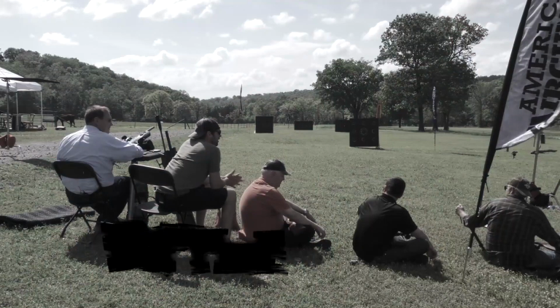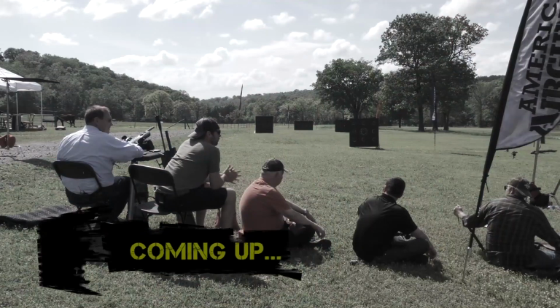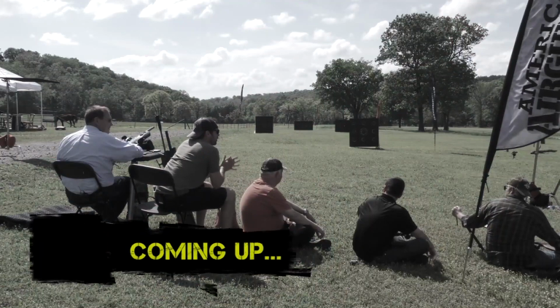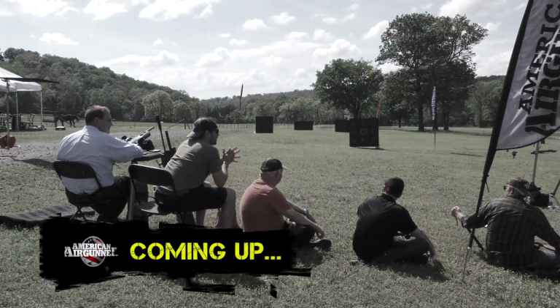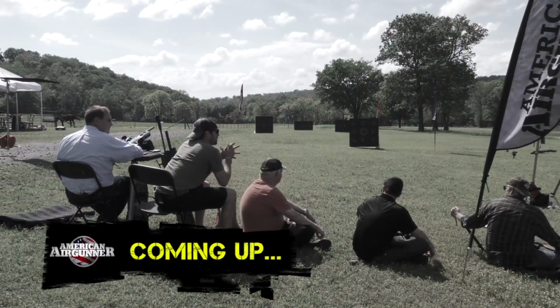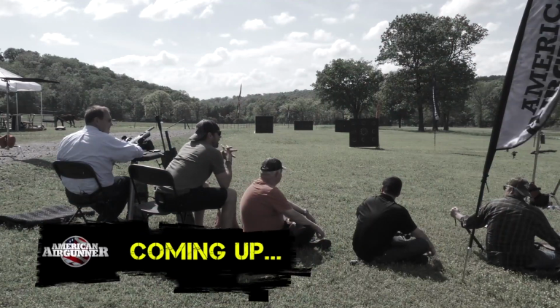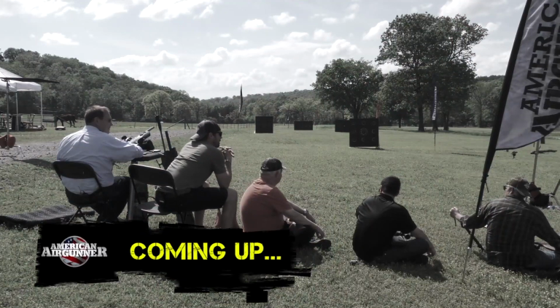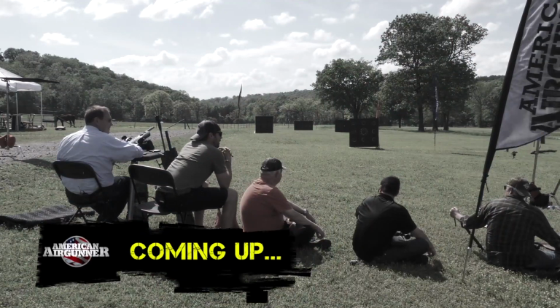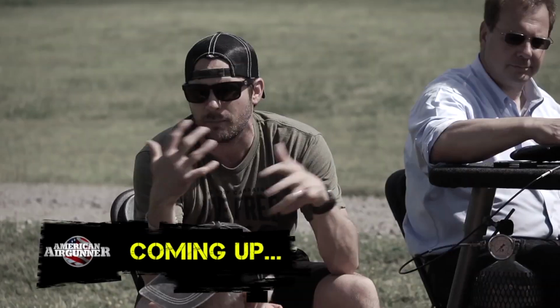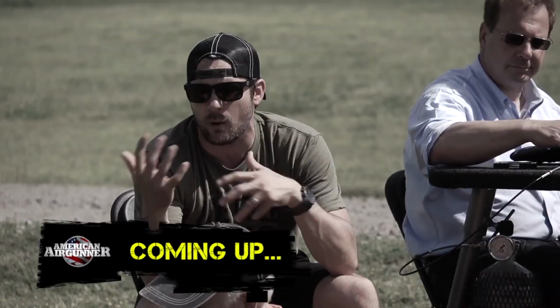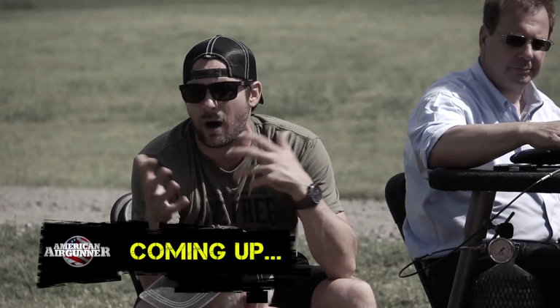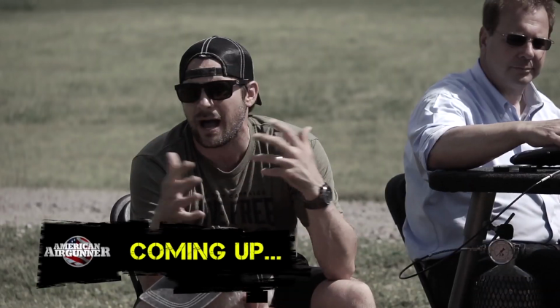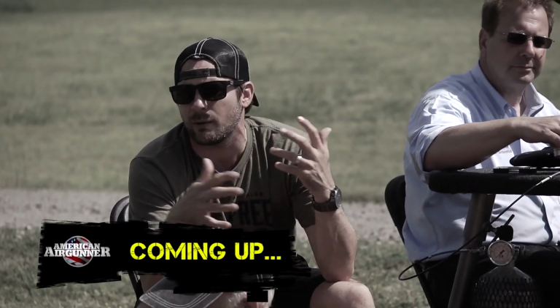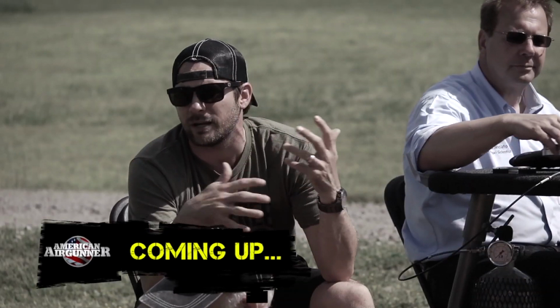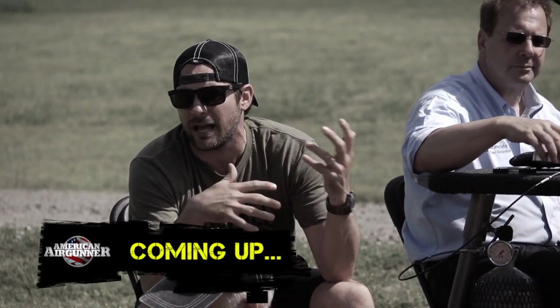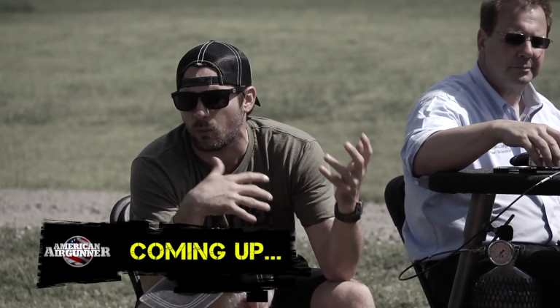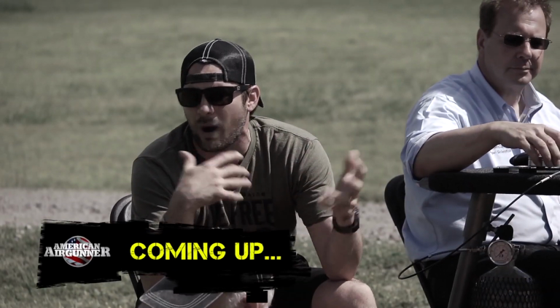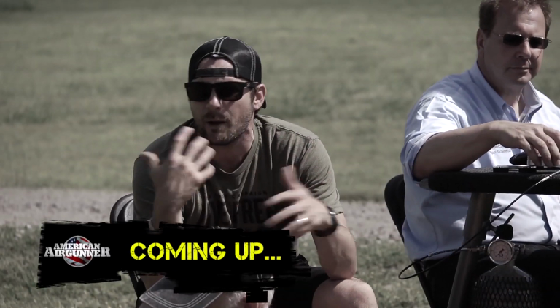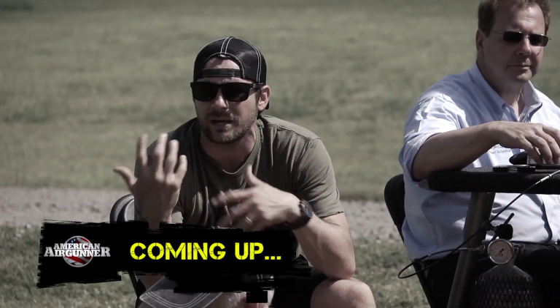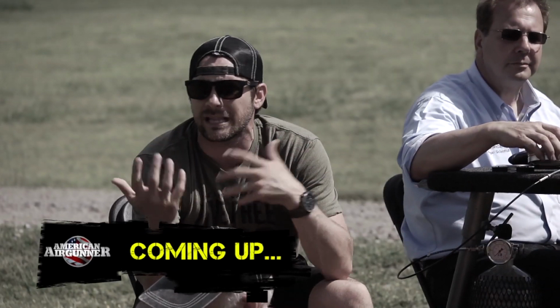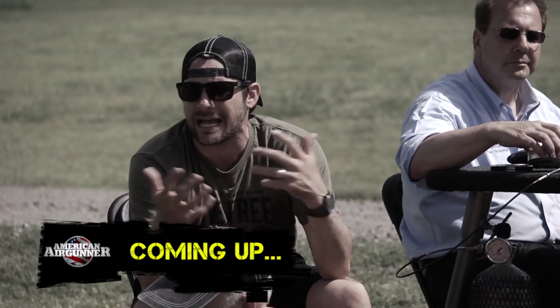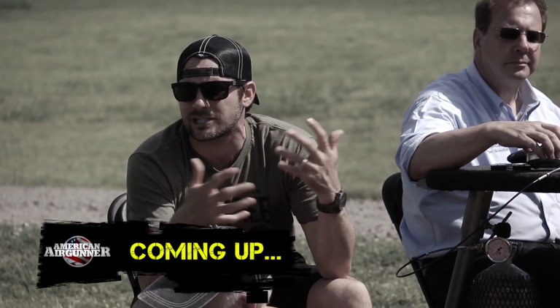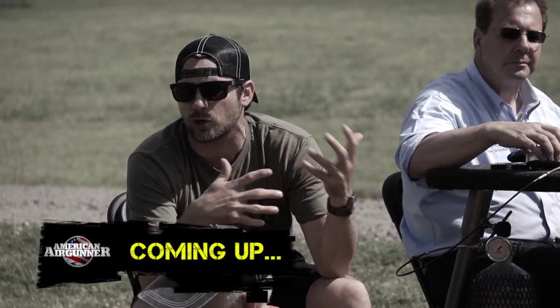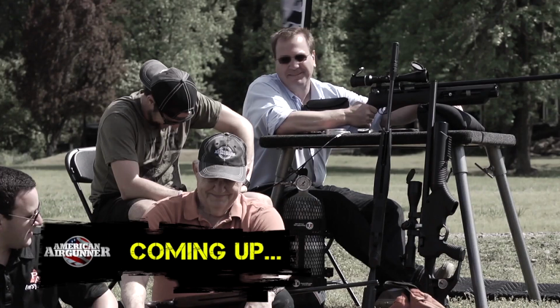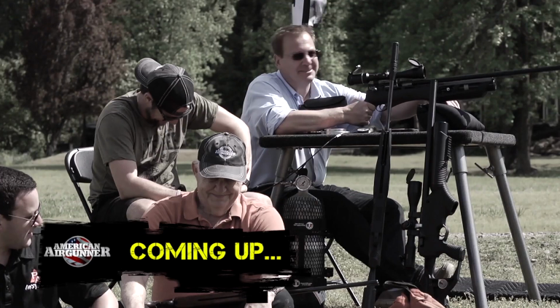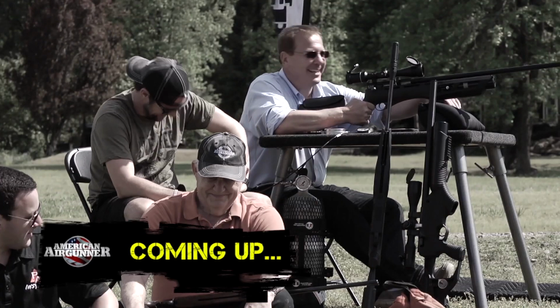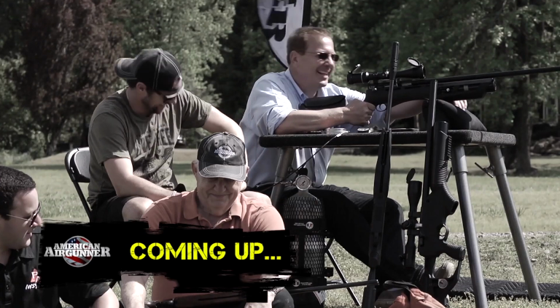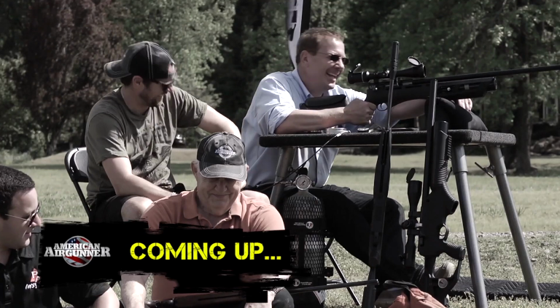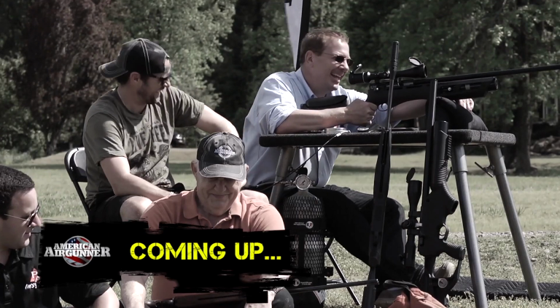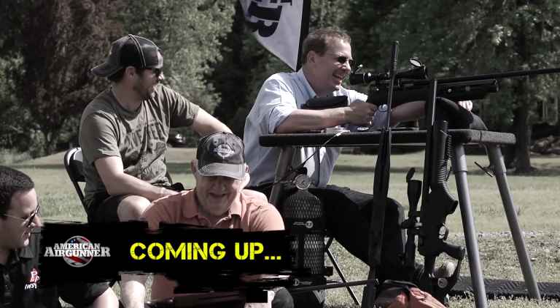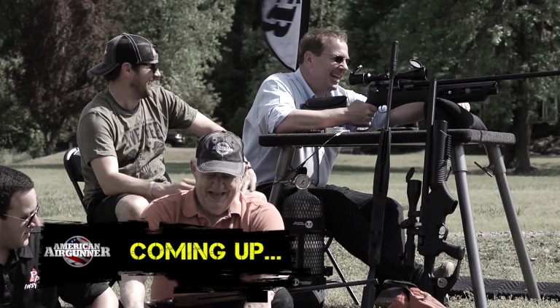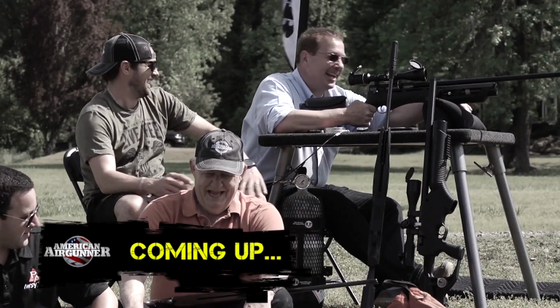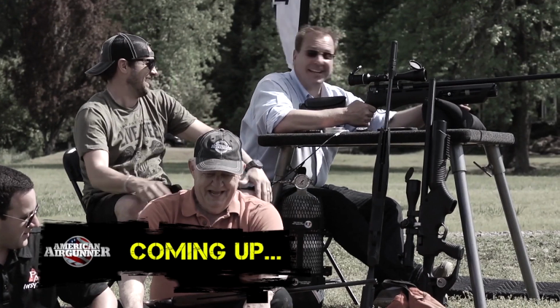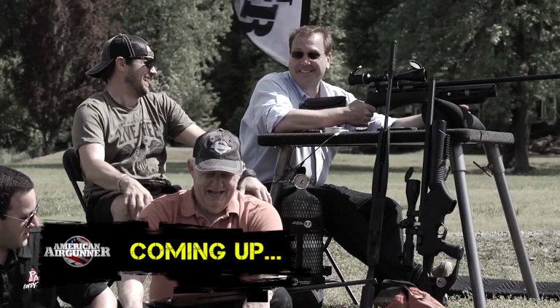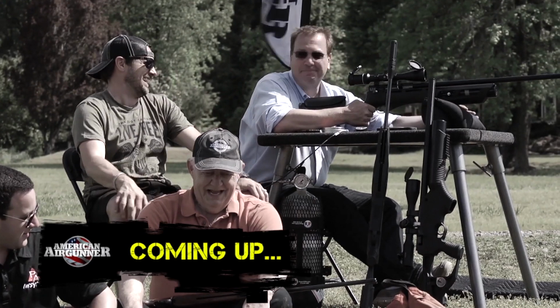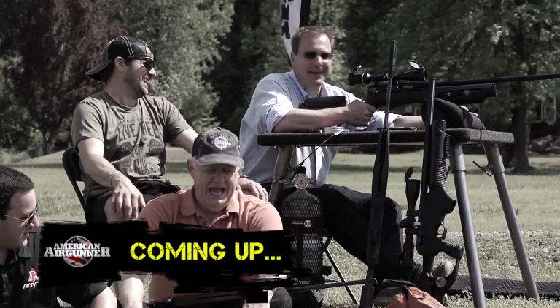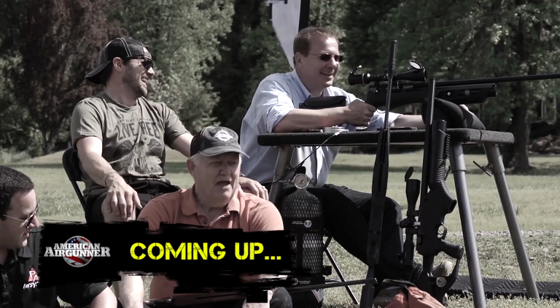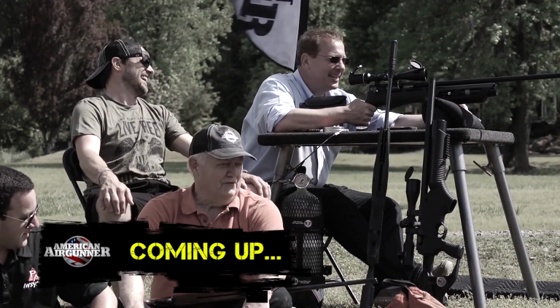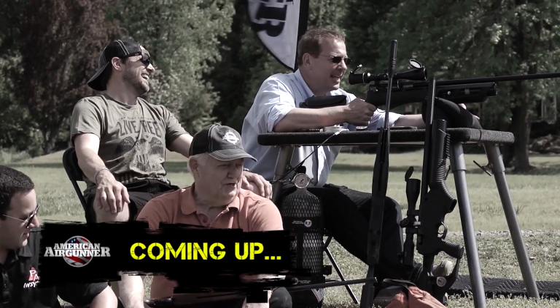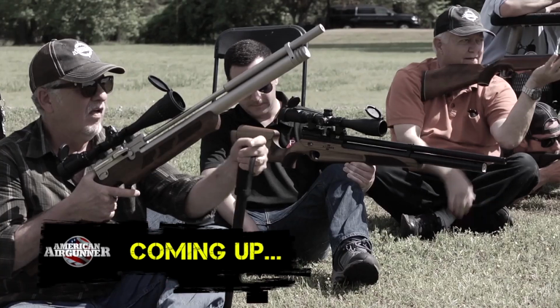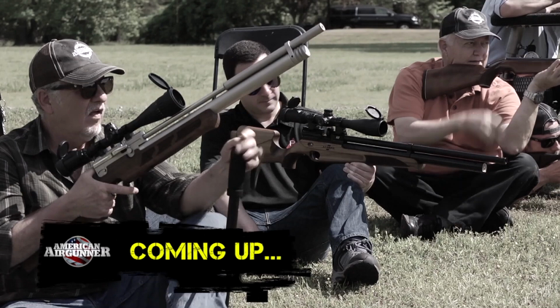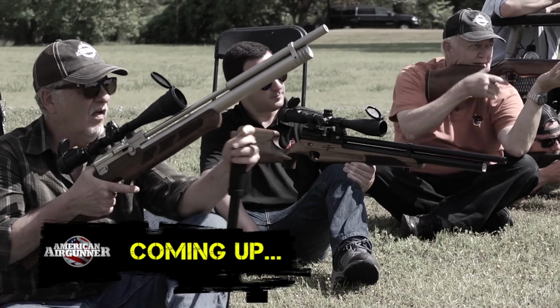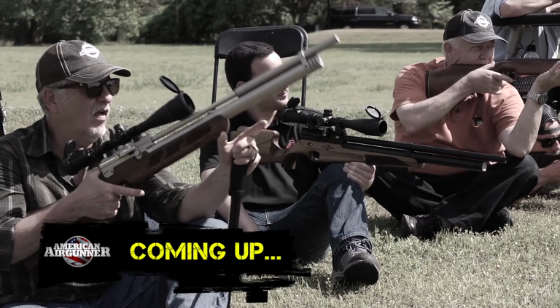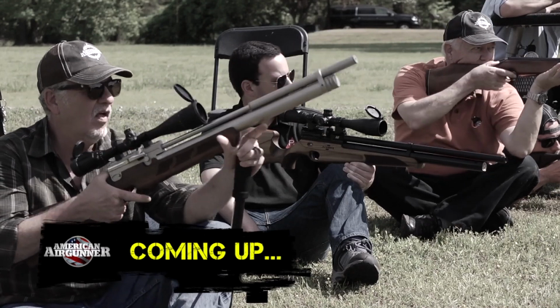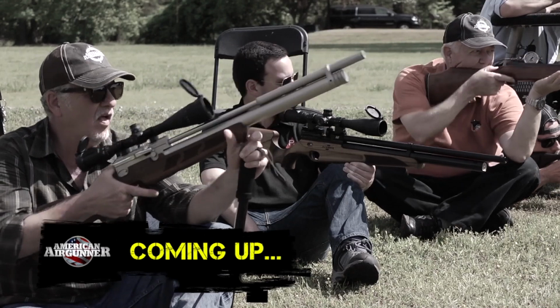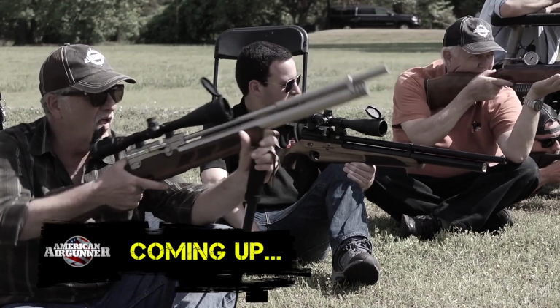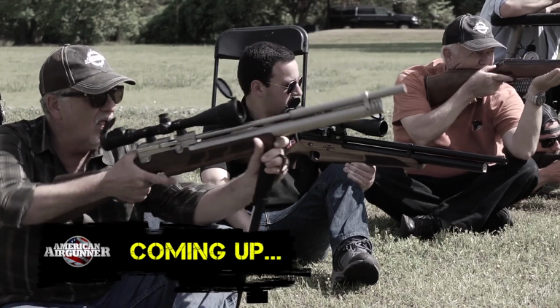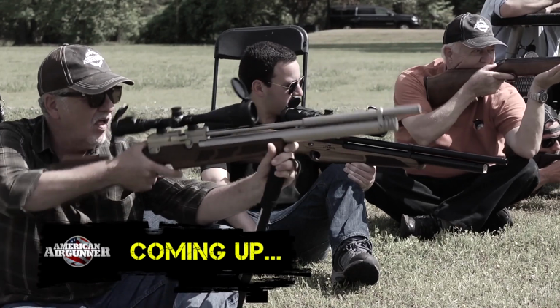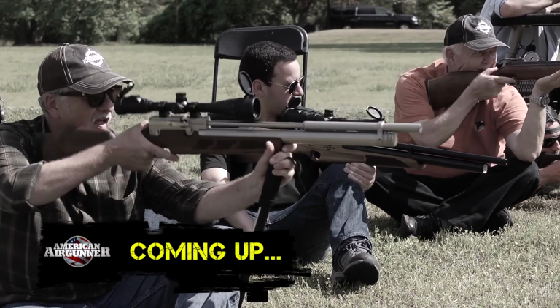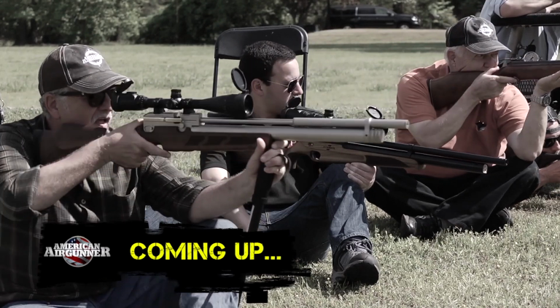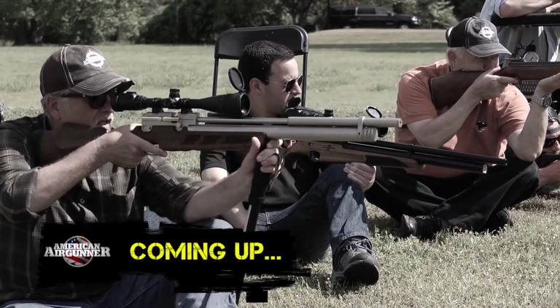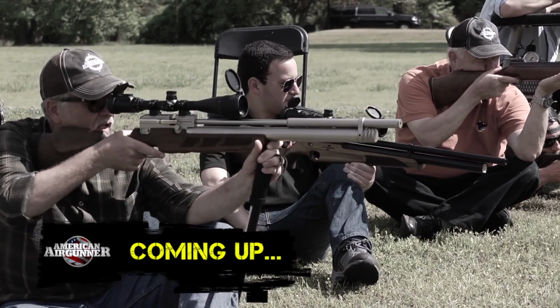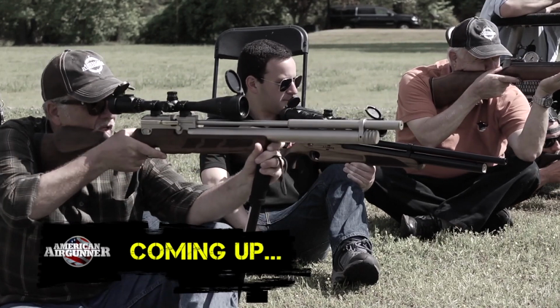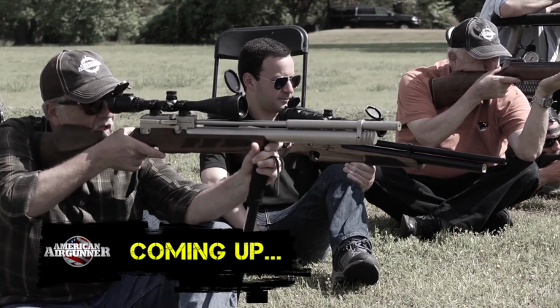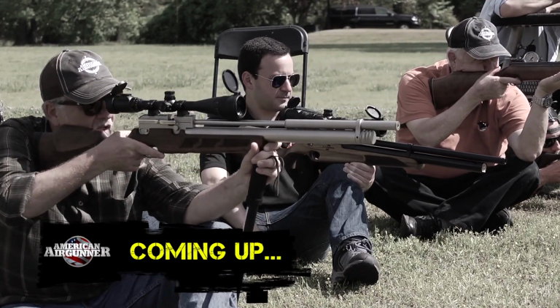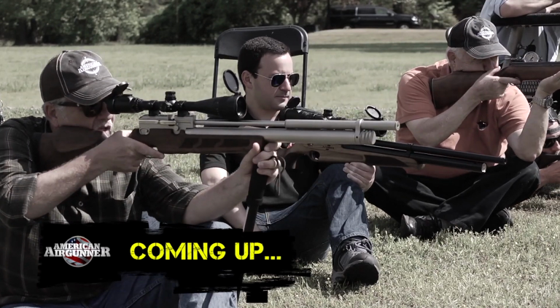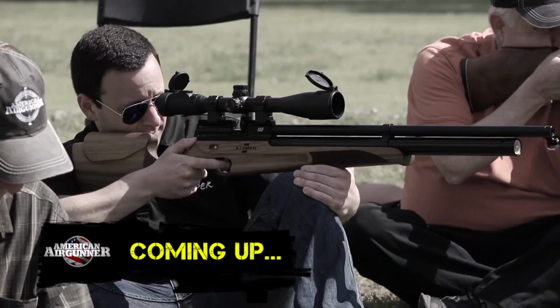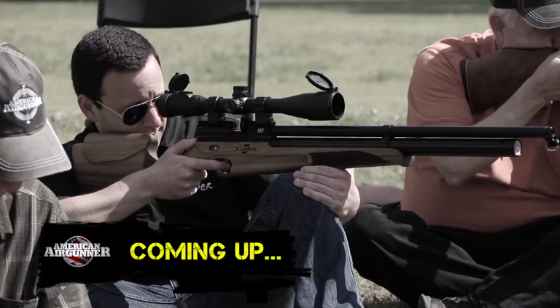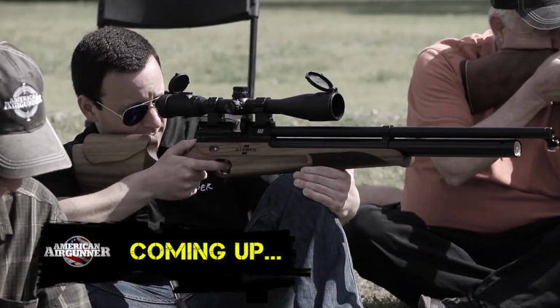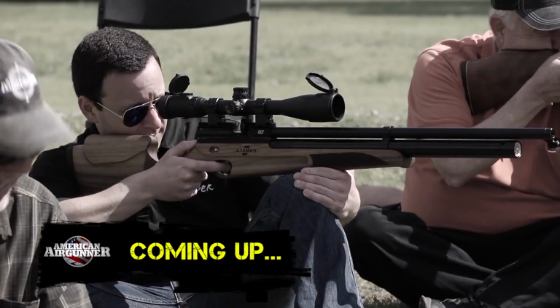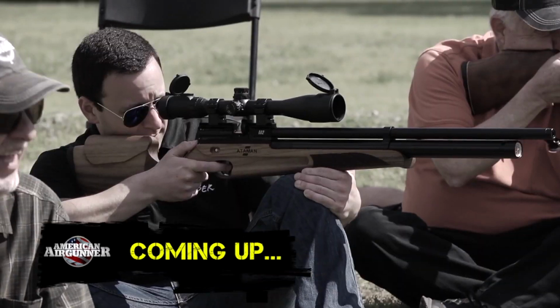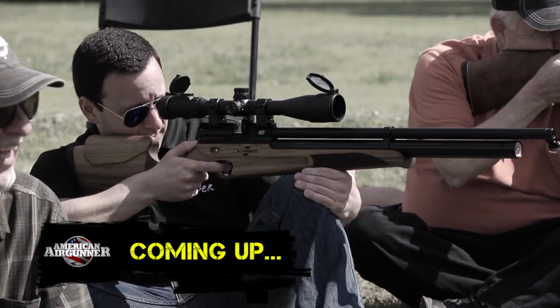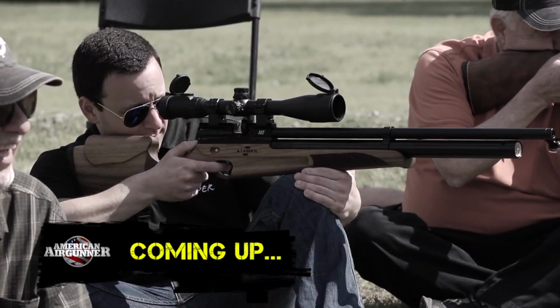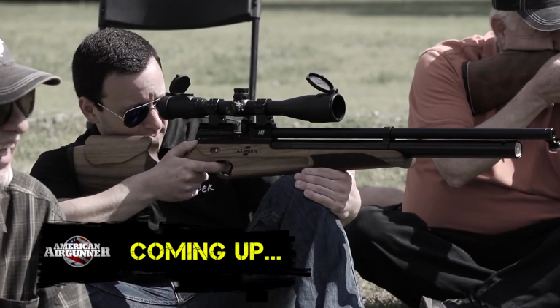Coming up after this, the guys and I will be at the range to talk about our preferred shooting methods. And what the heck, since we're here, let's make it a competition.